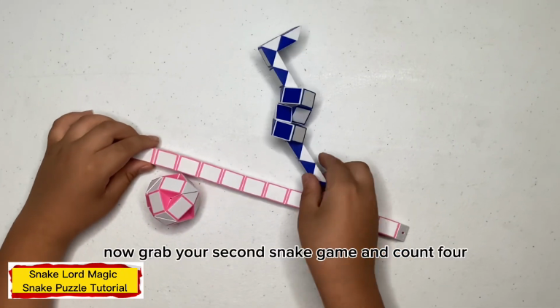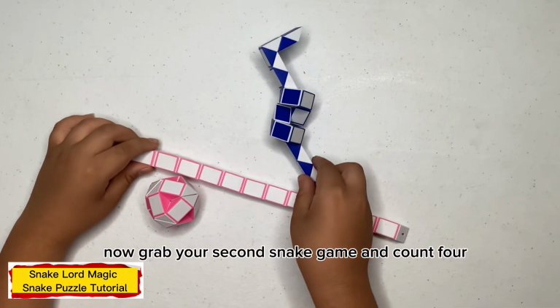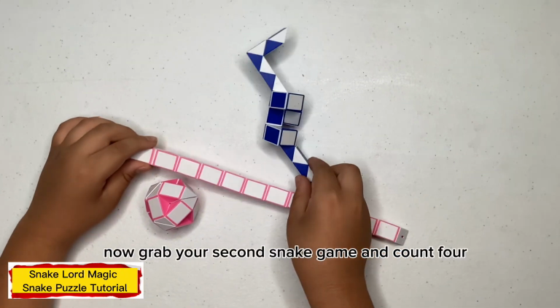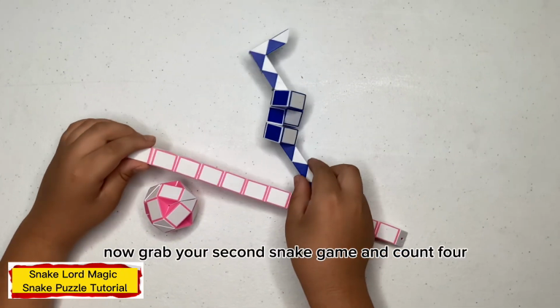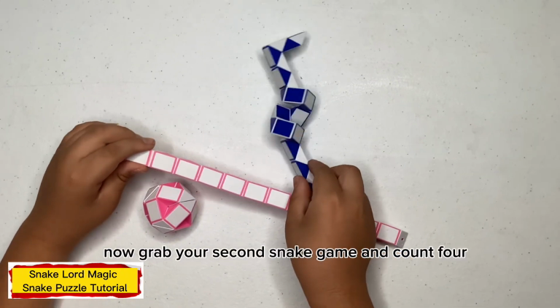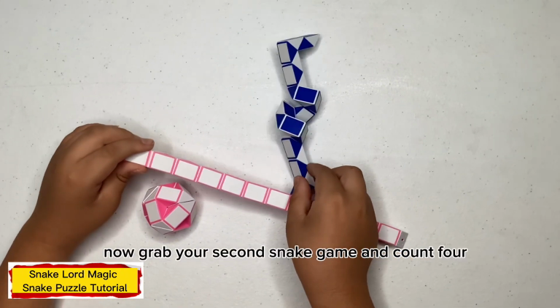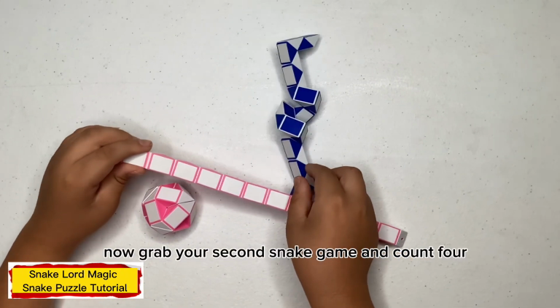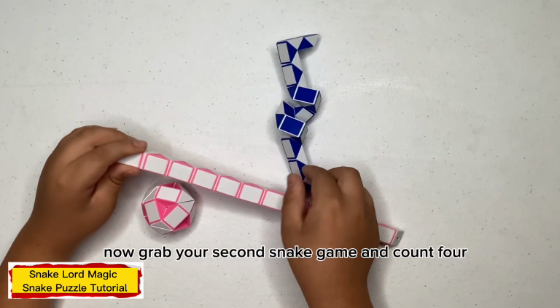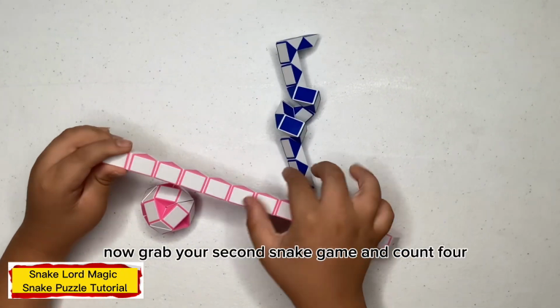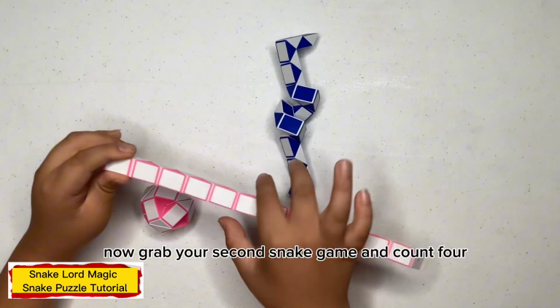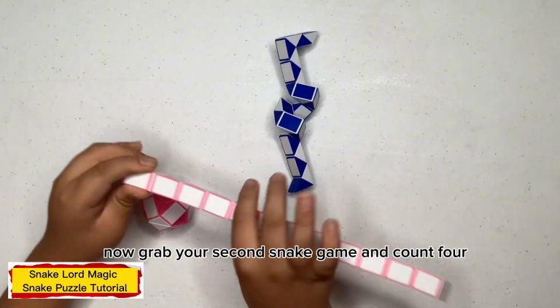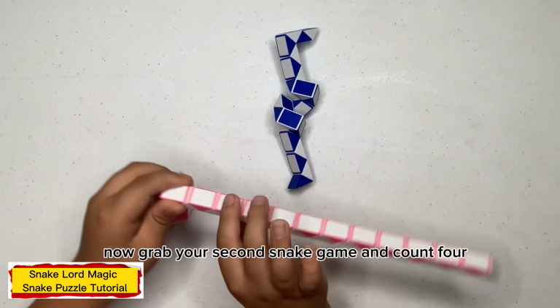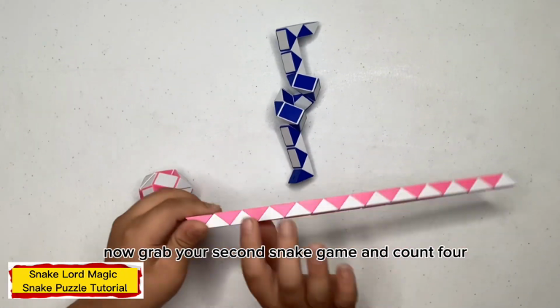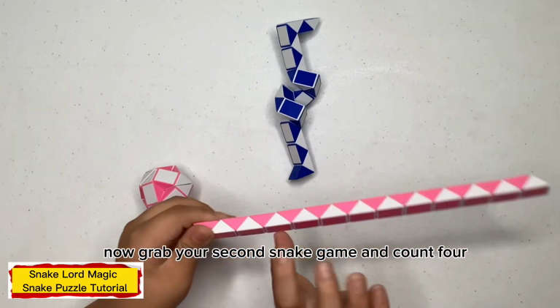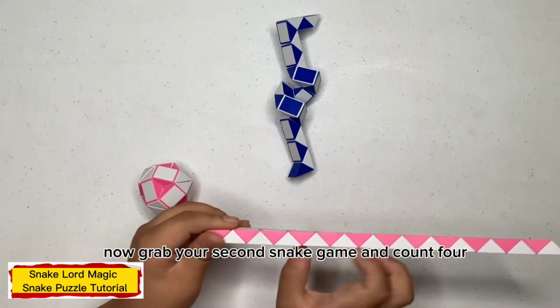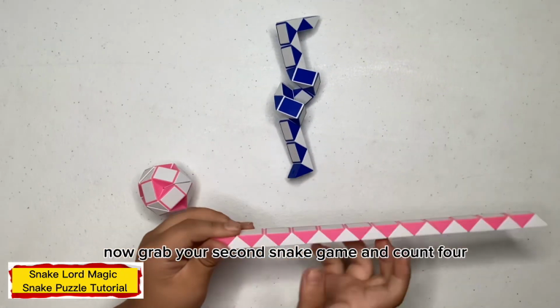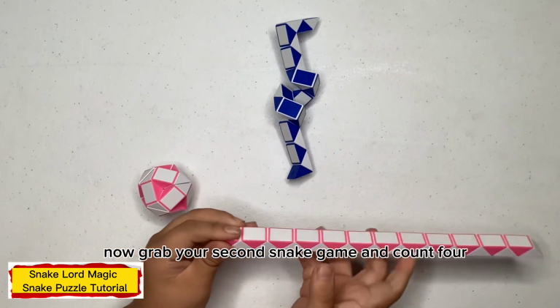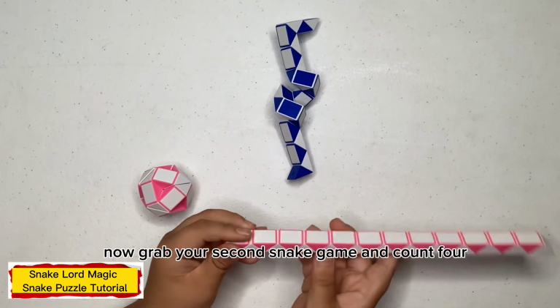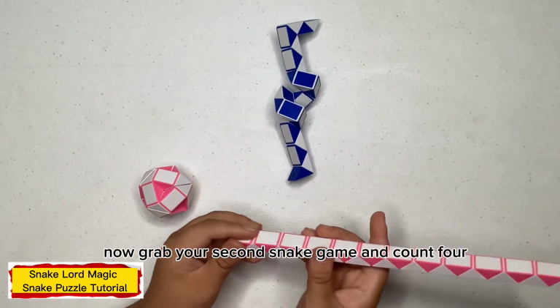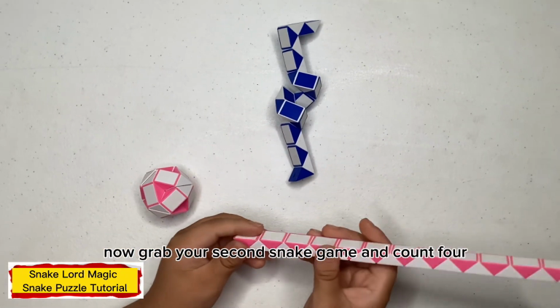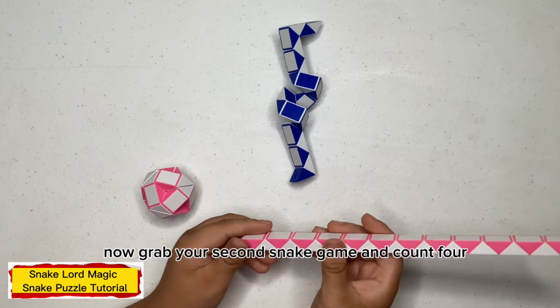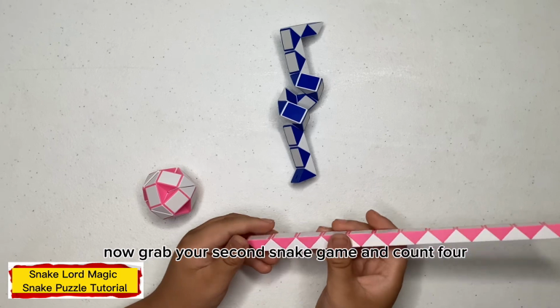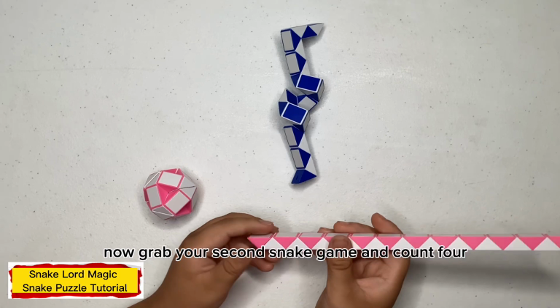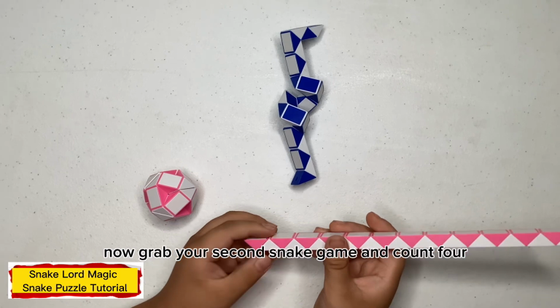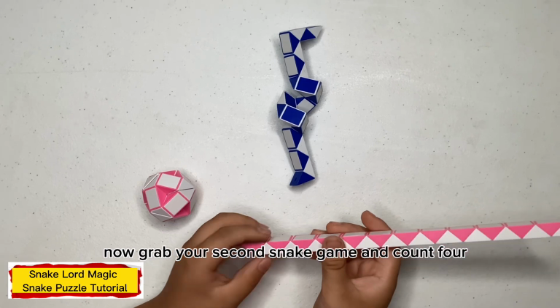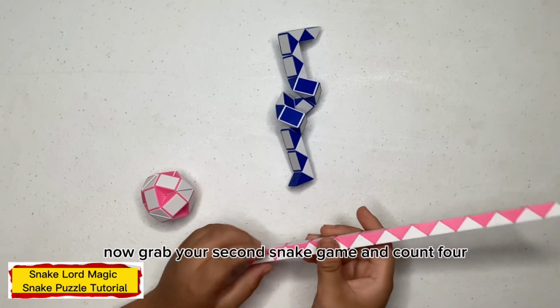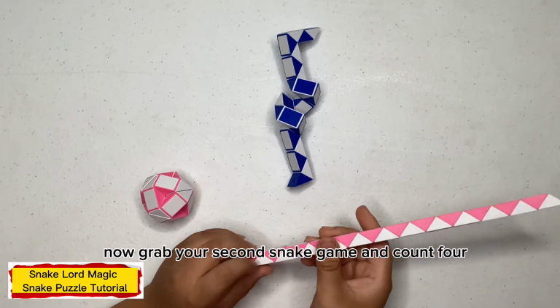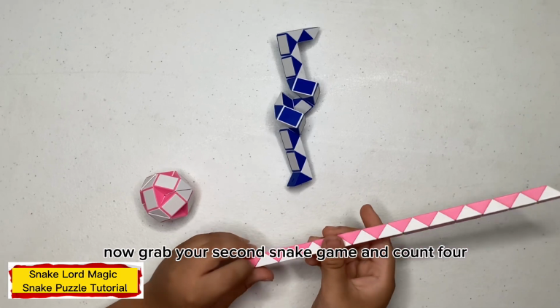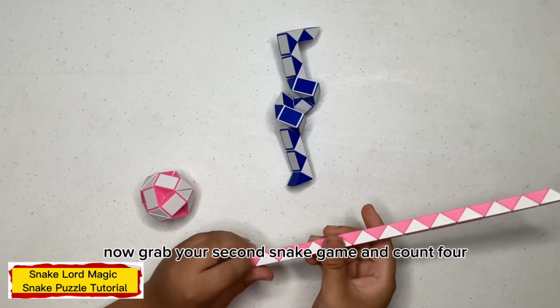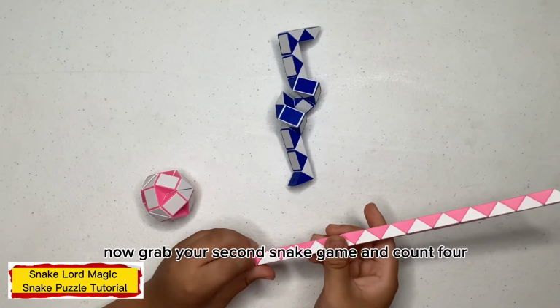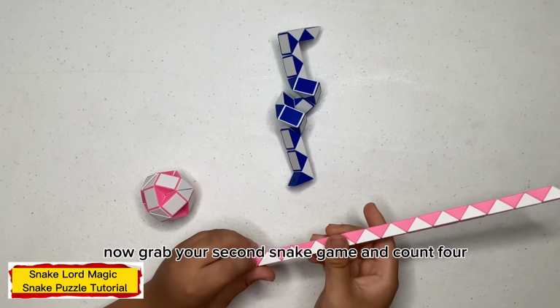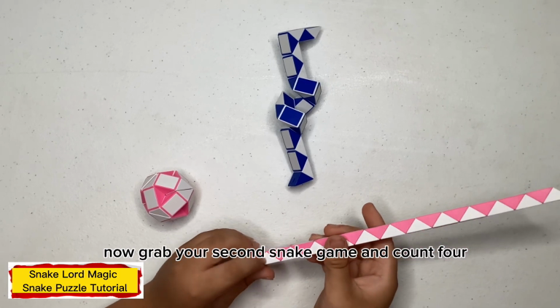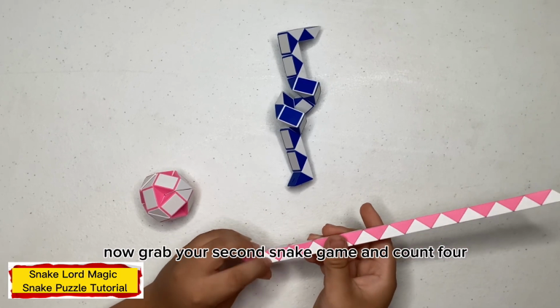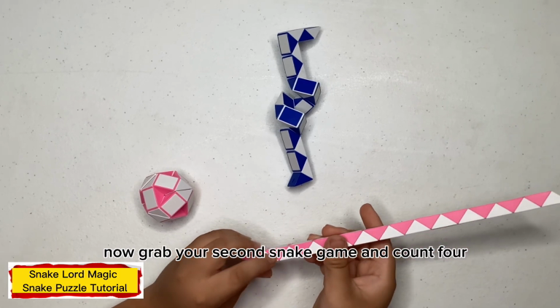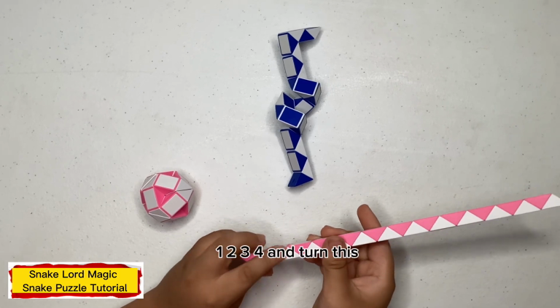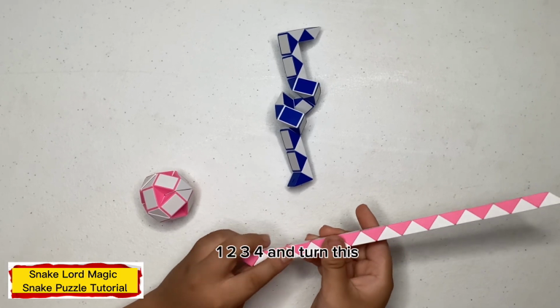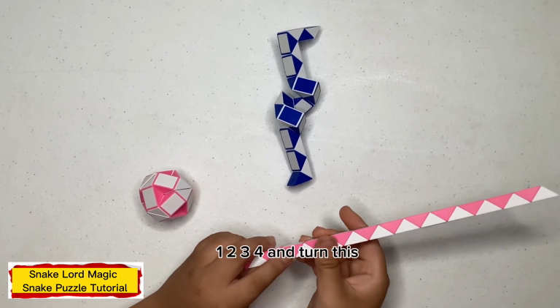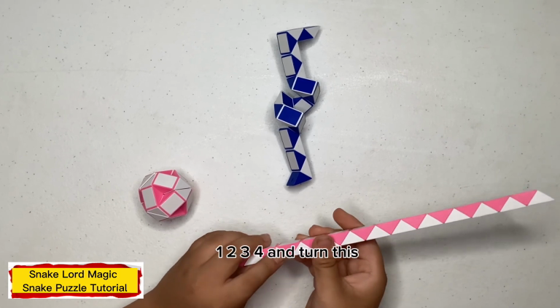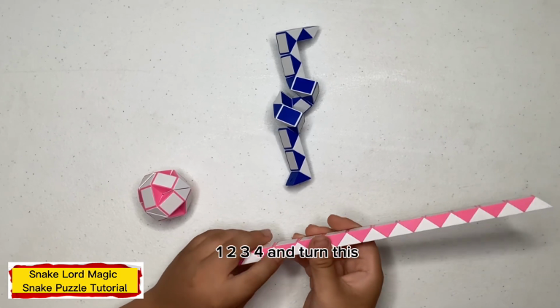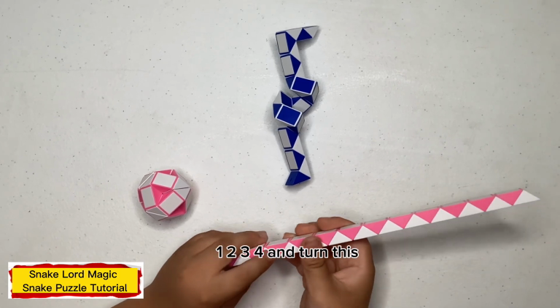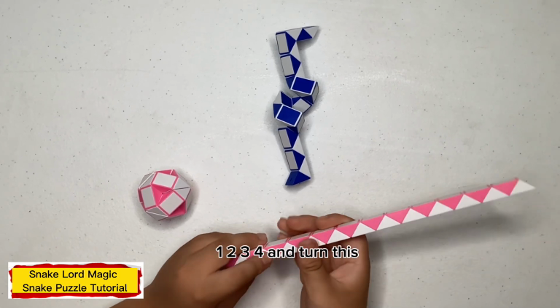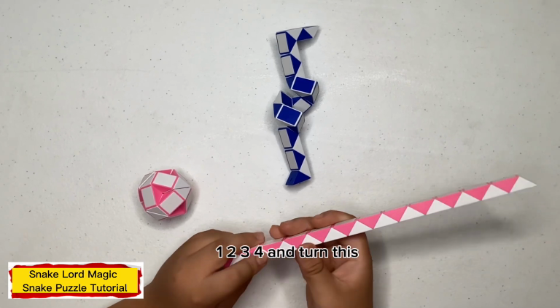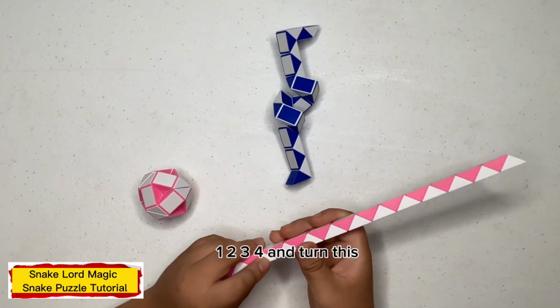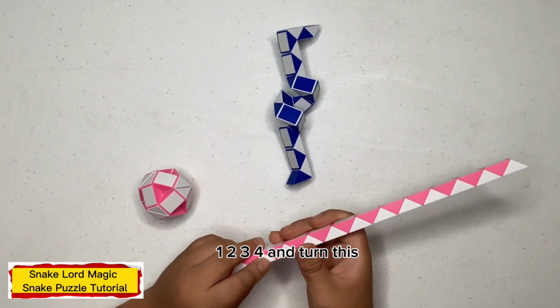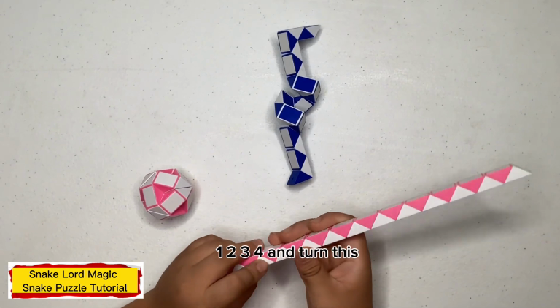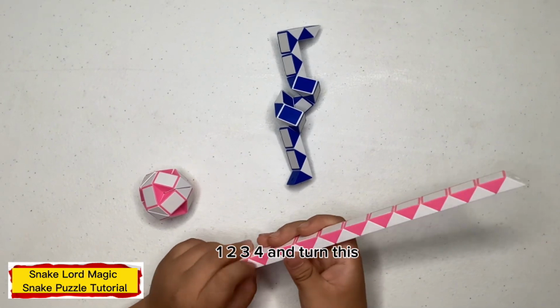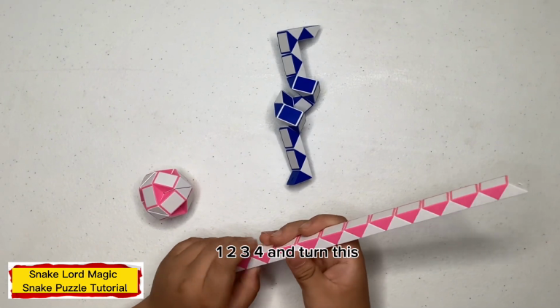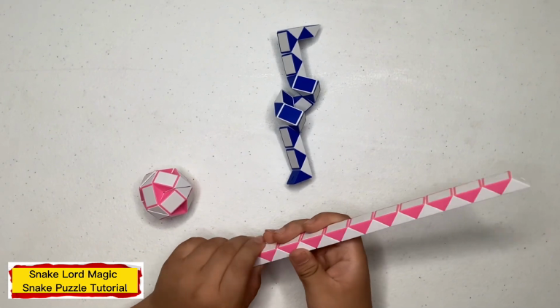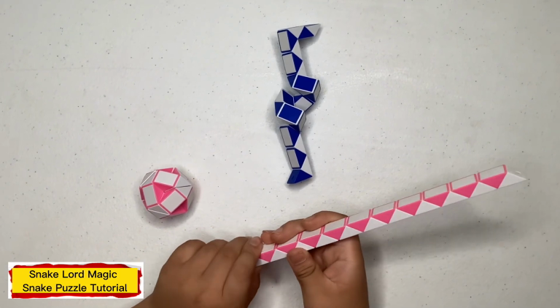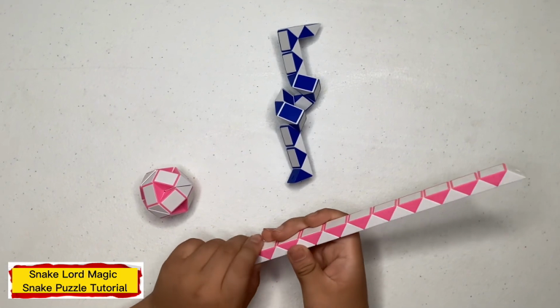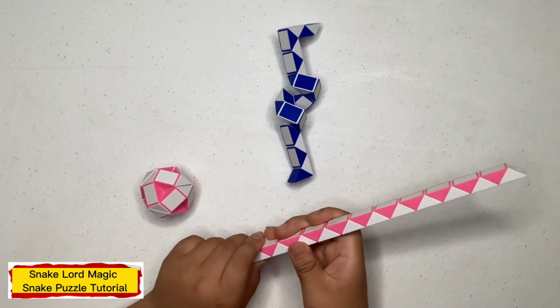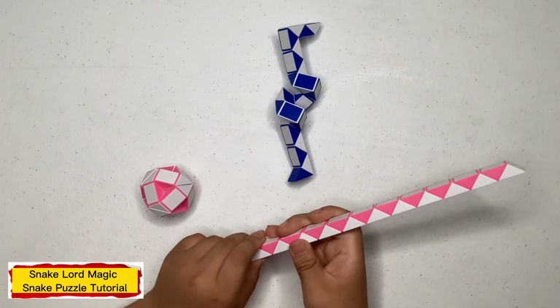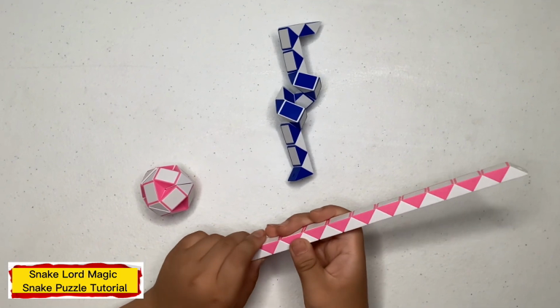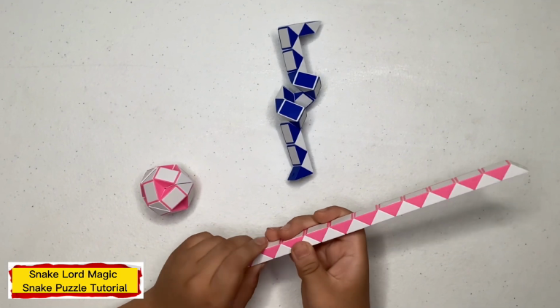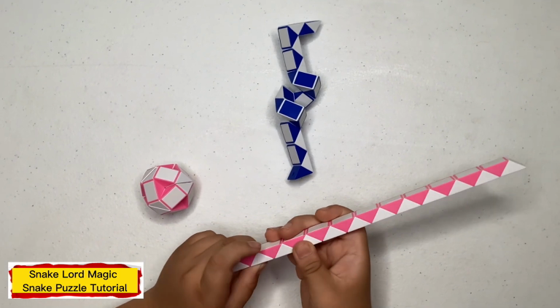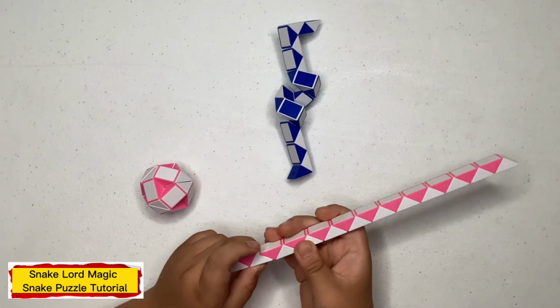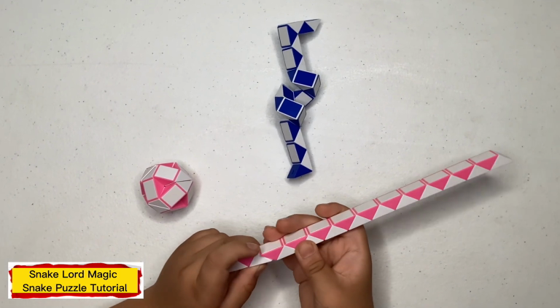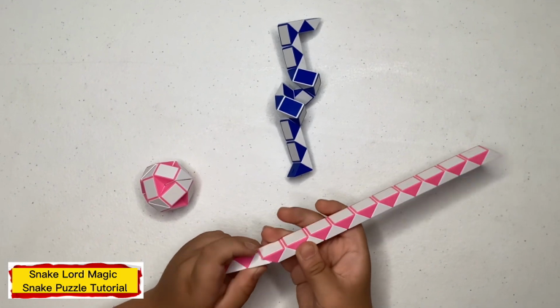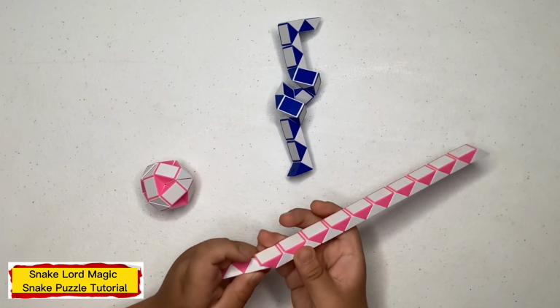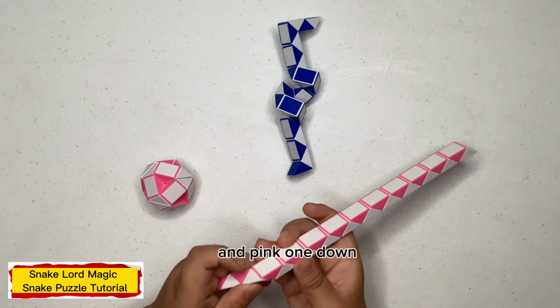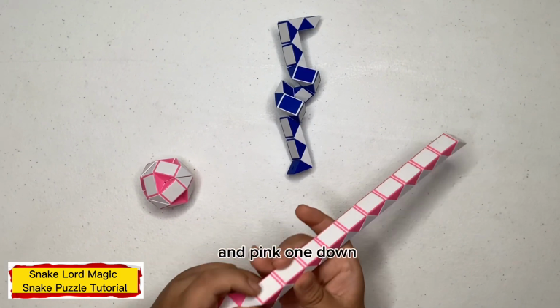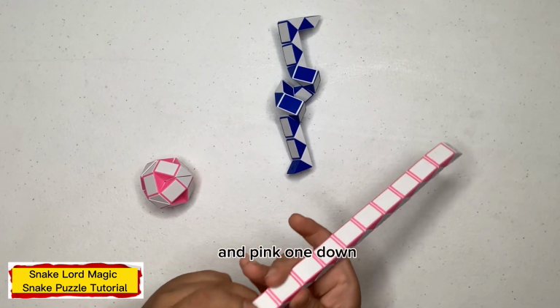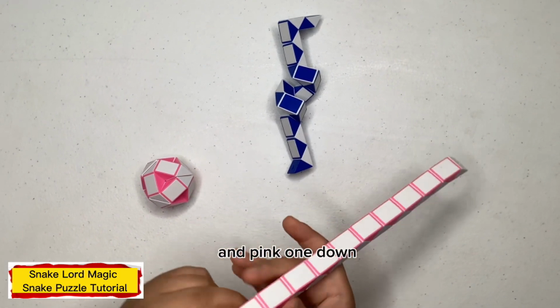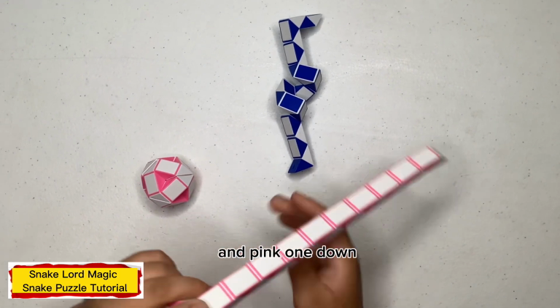Now bring your second snake in and count four: one, two, three, four, and turn this pink one down.